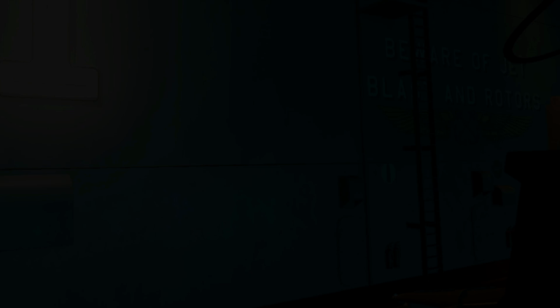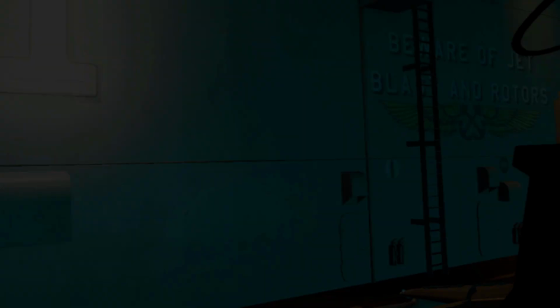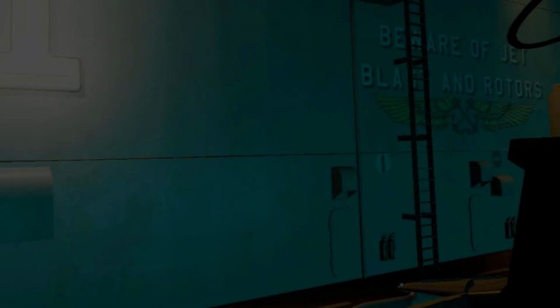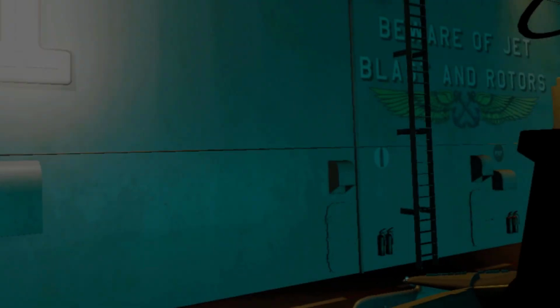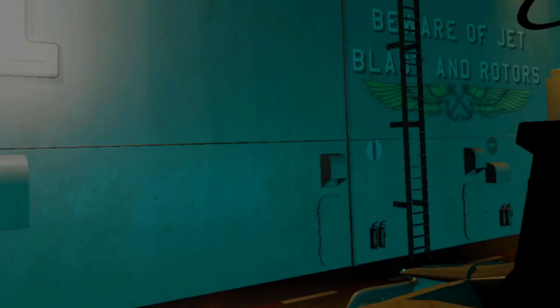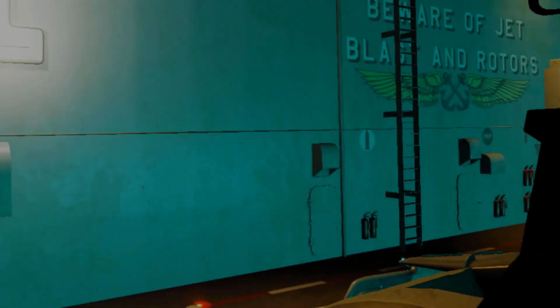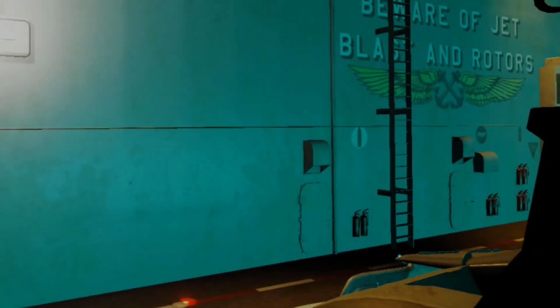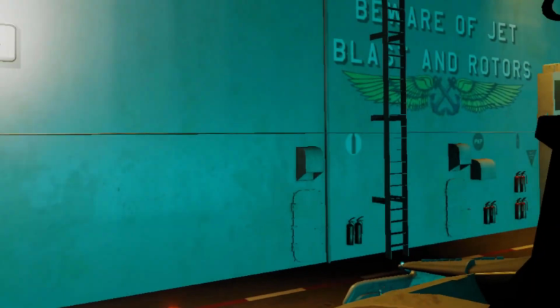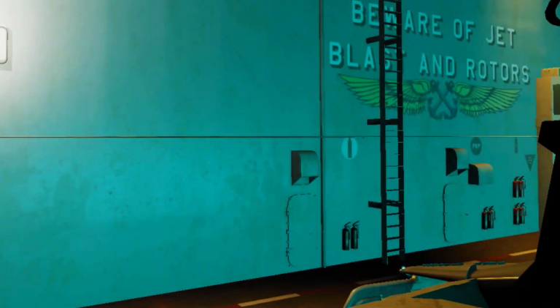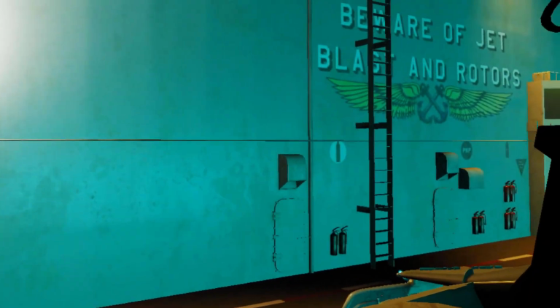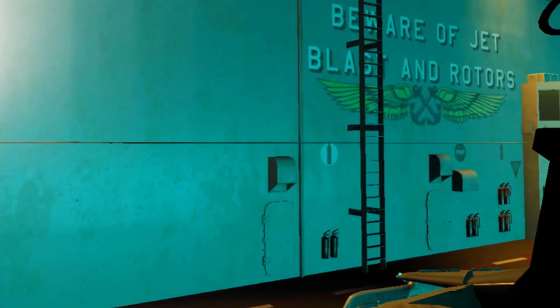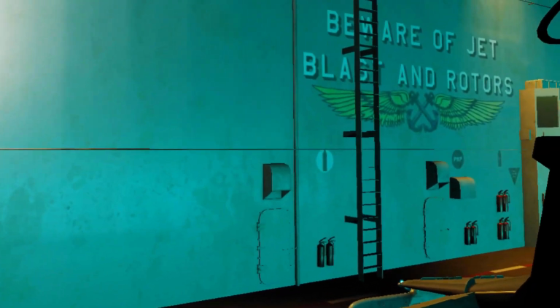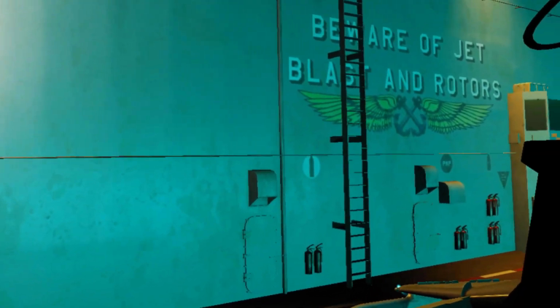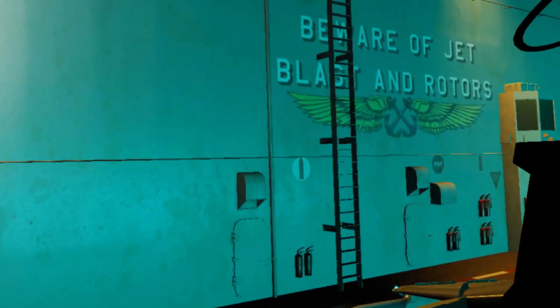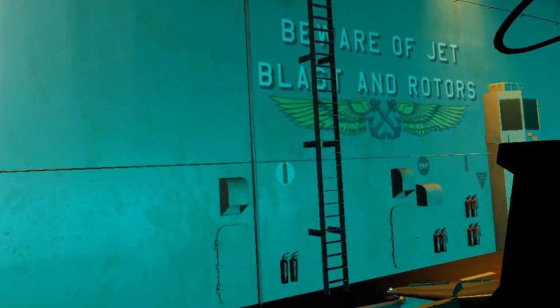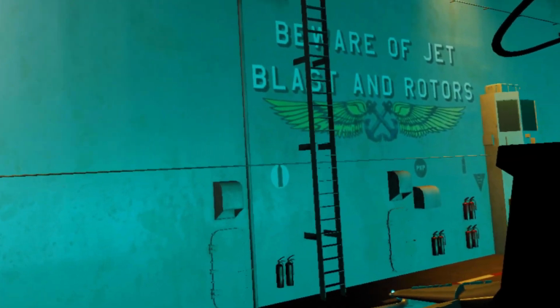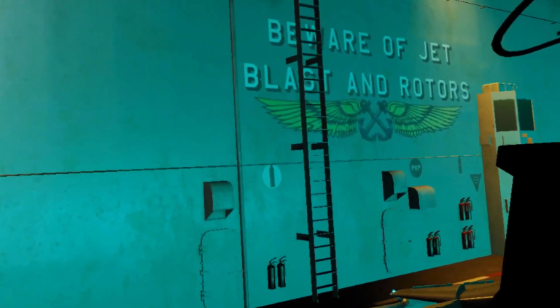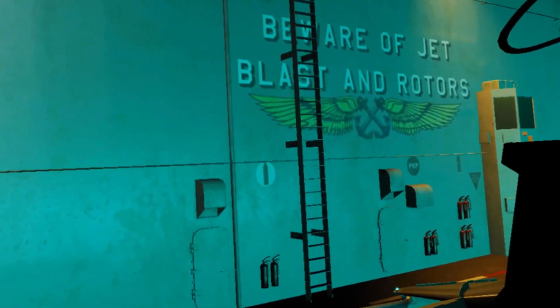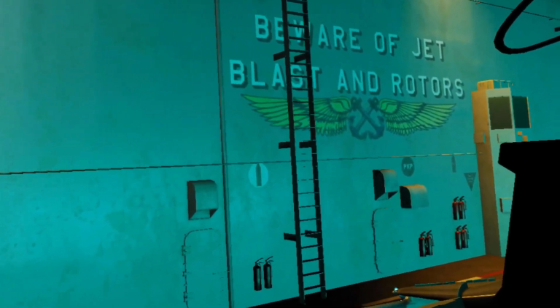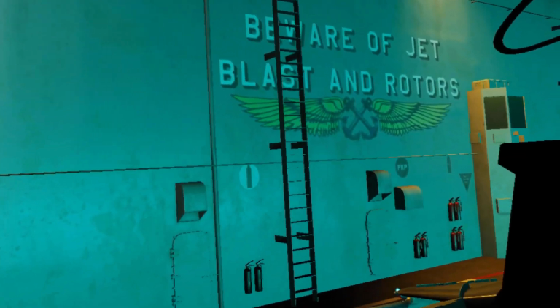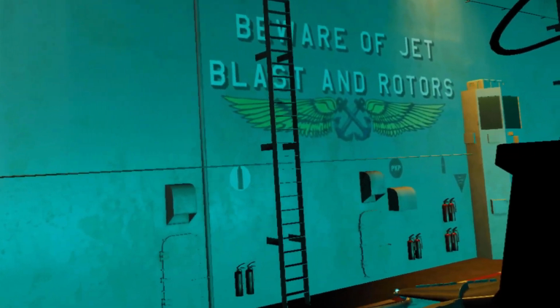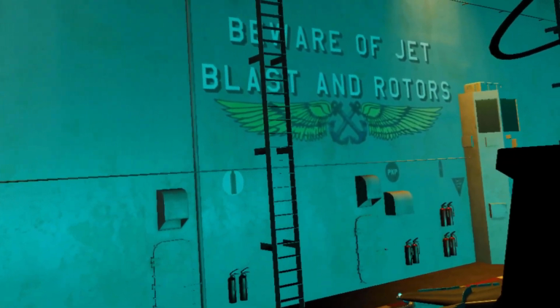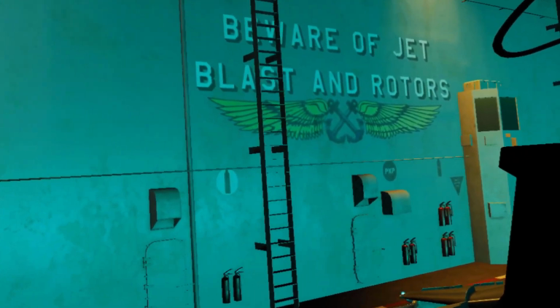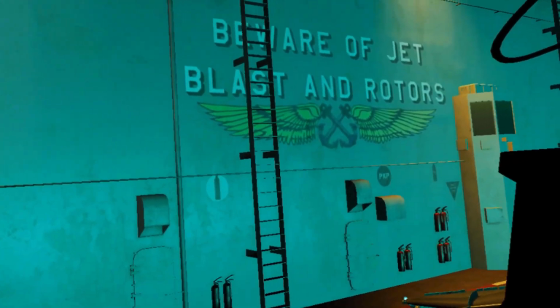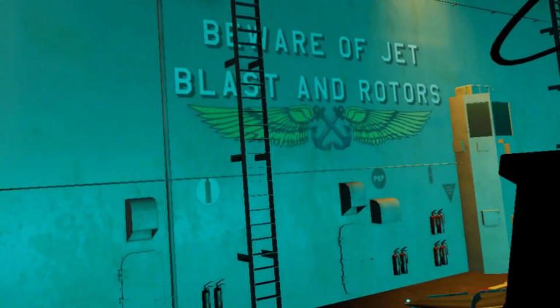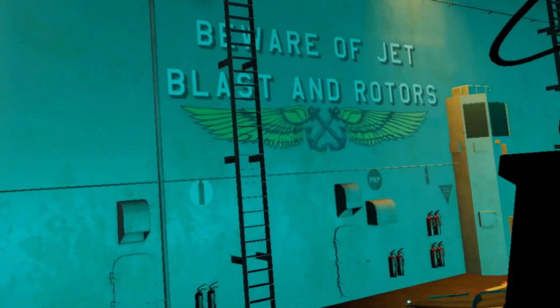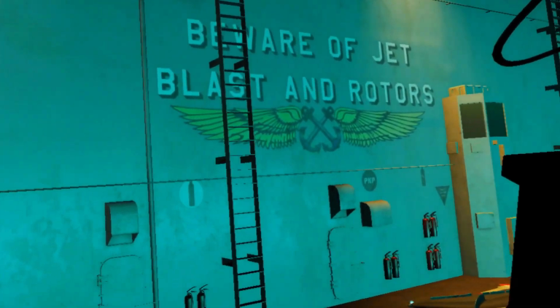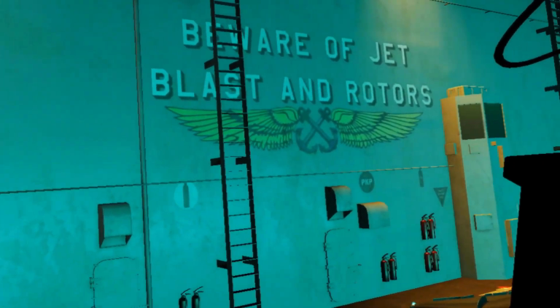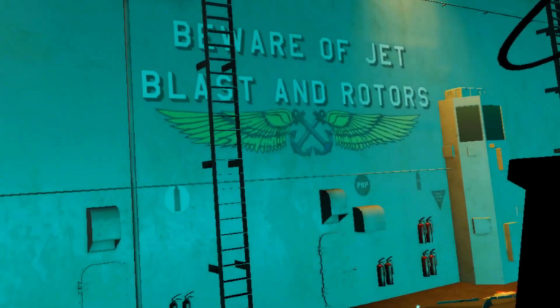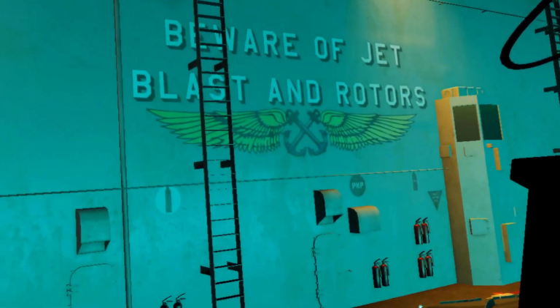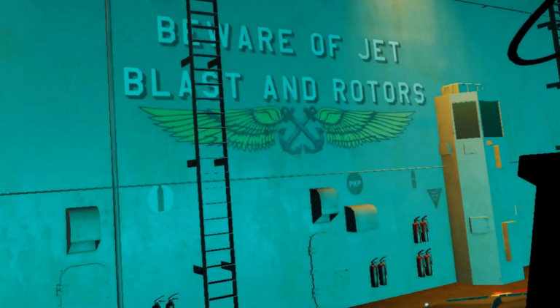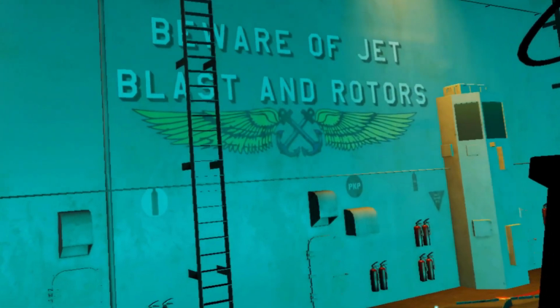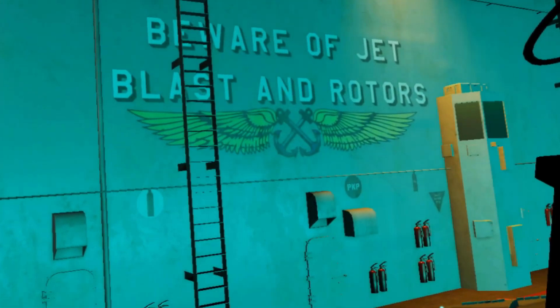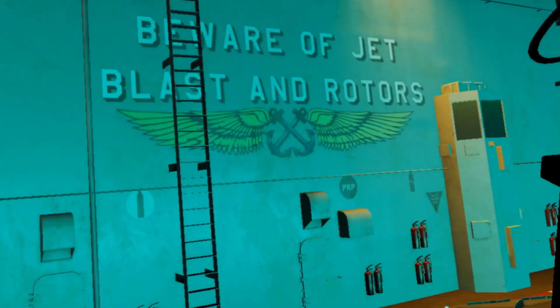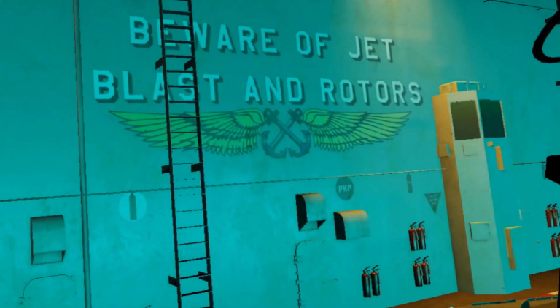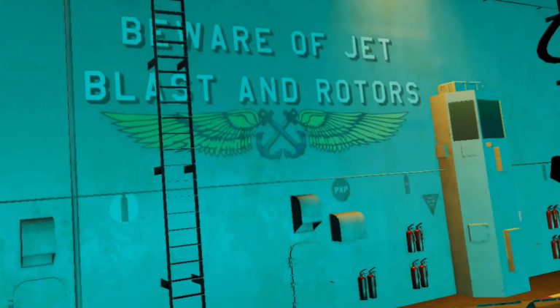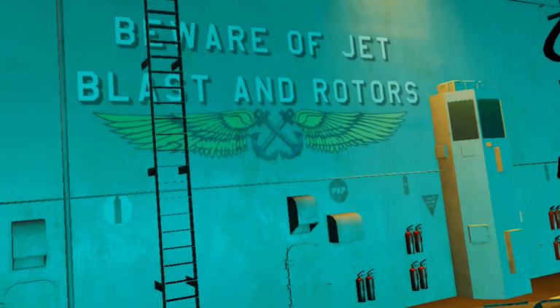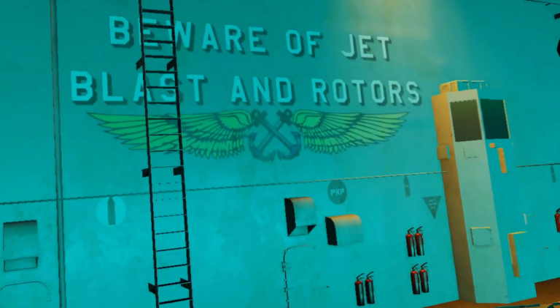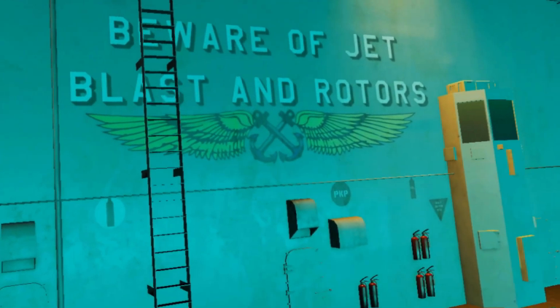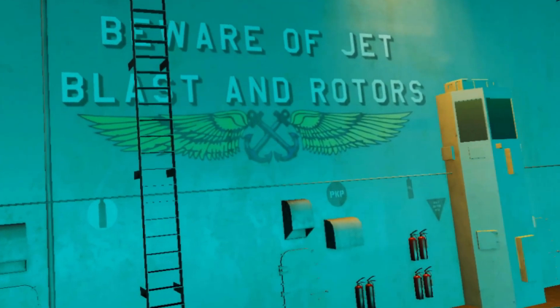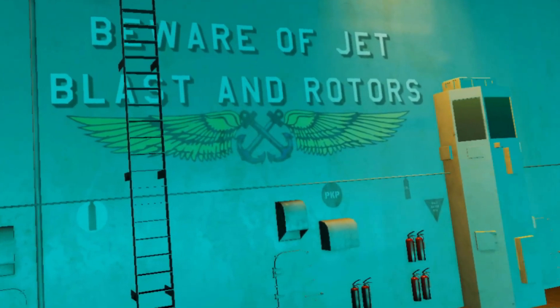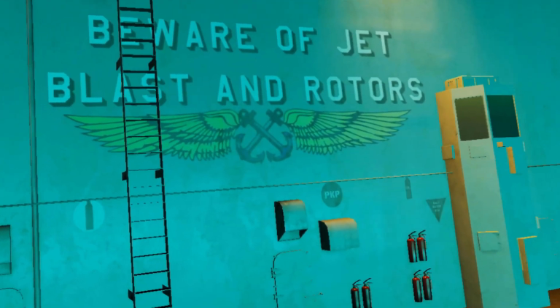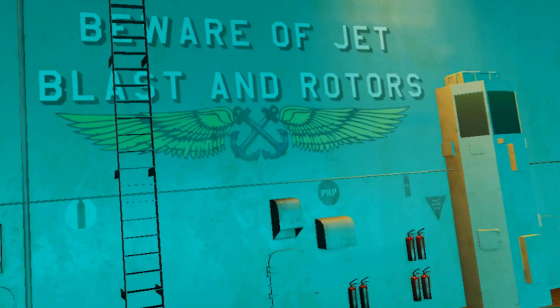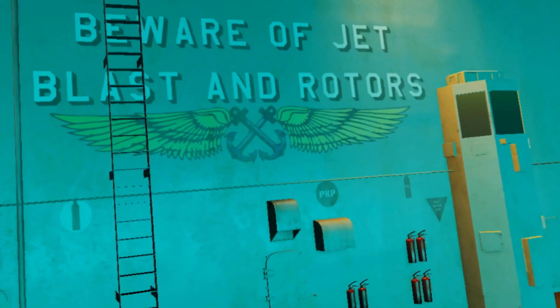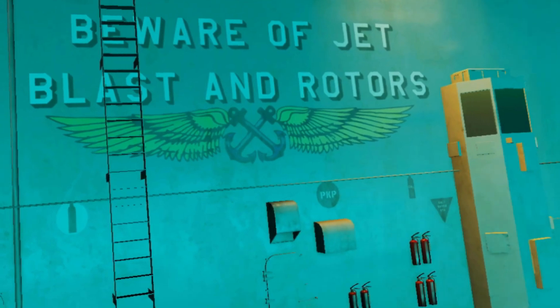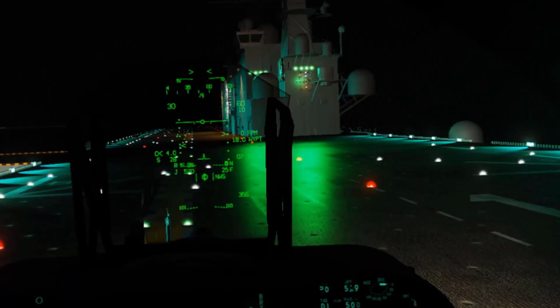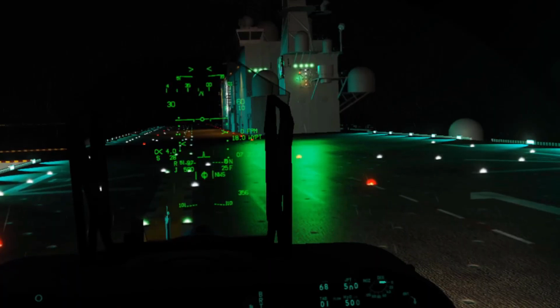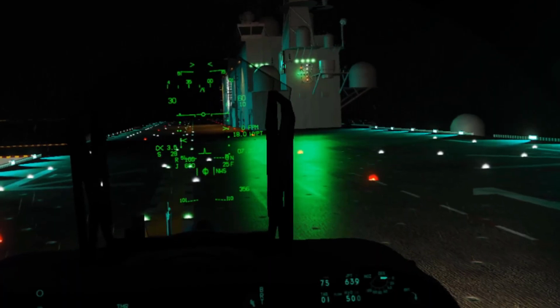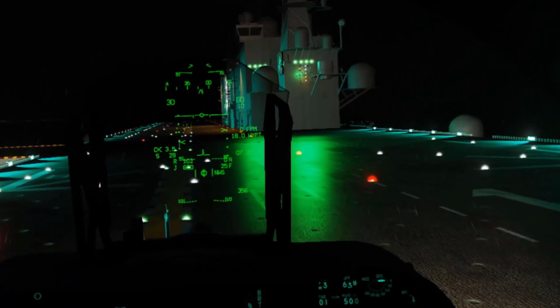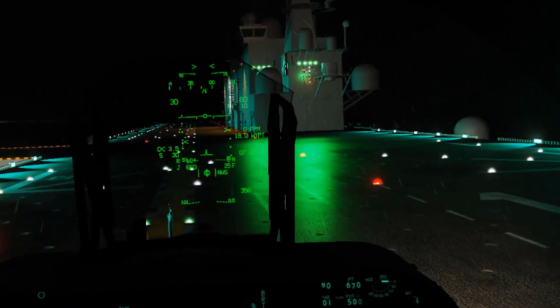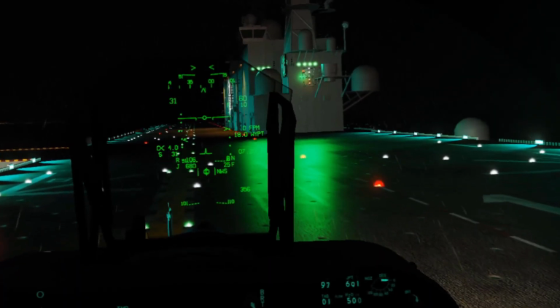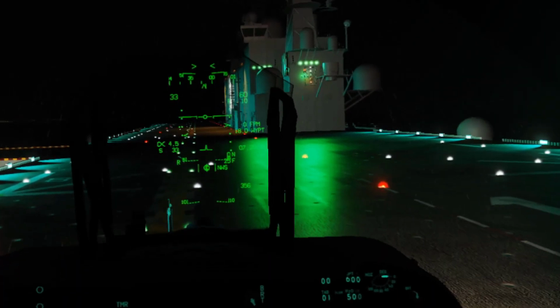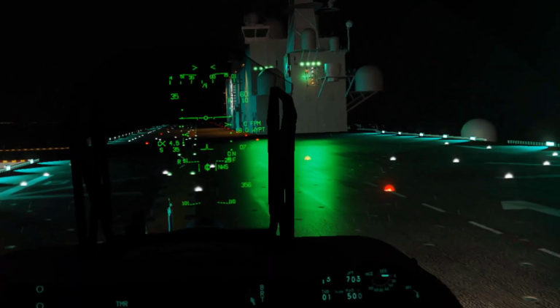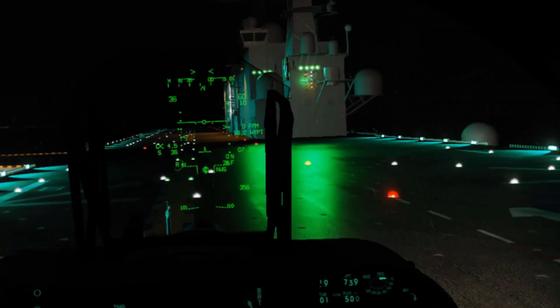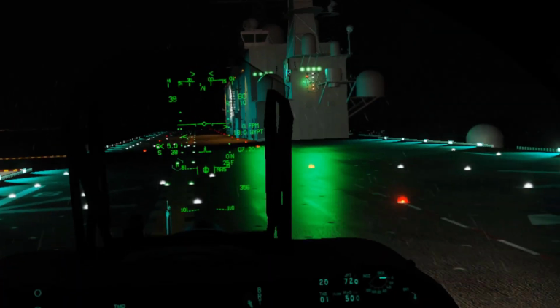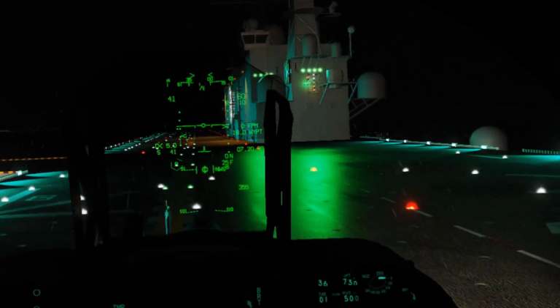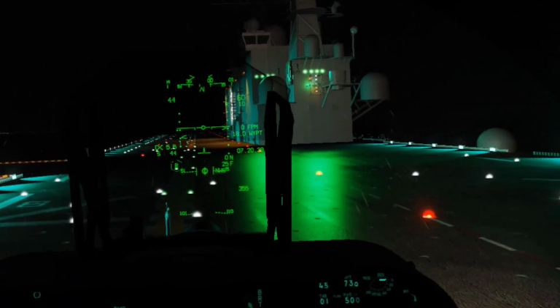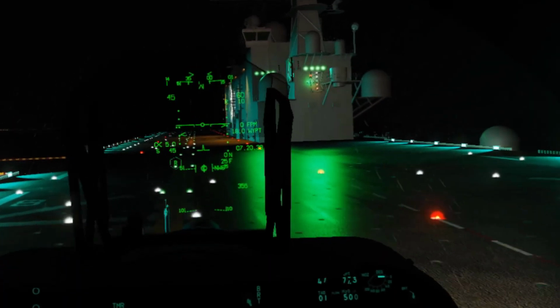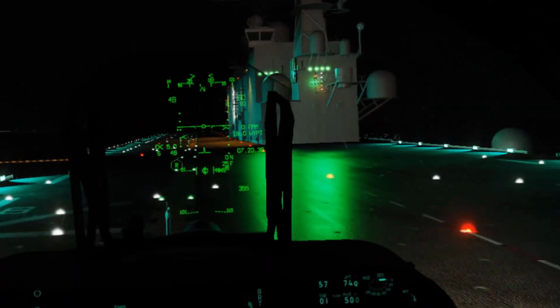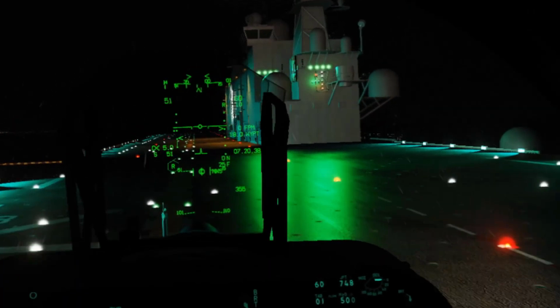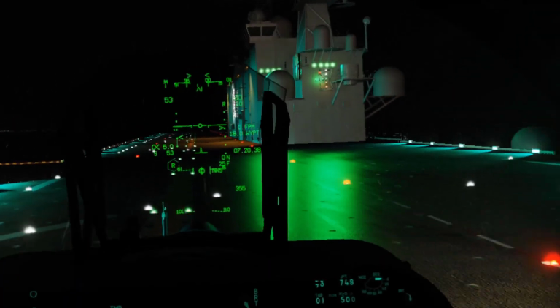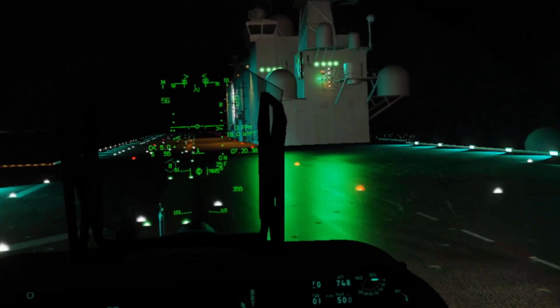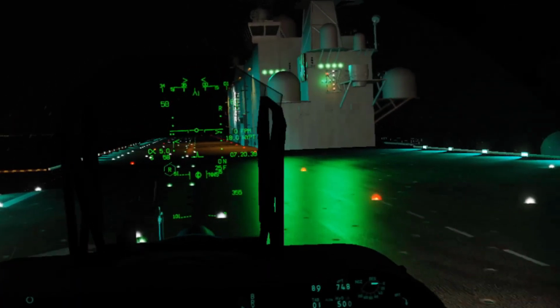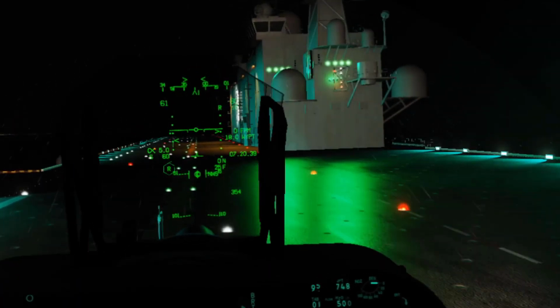Hey everyone, welcome back to another episode of Flying with Spurts. Now it's time for some Harrier Hijinx.